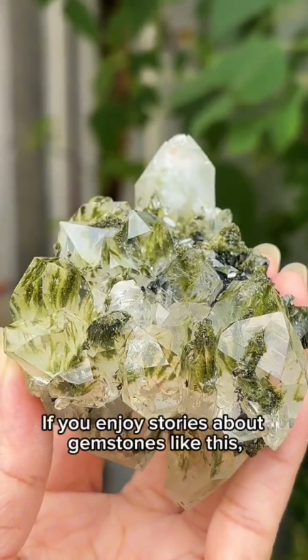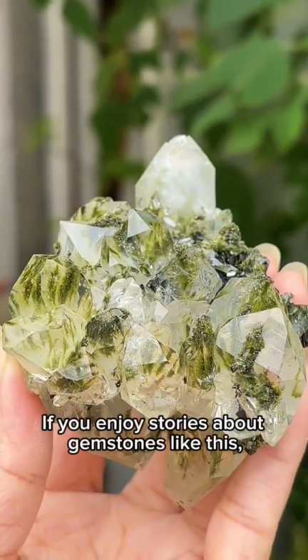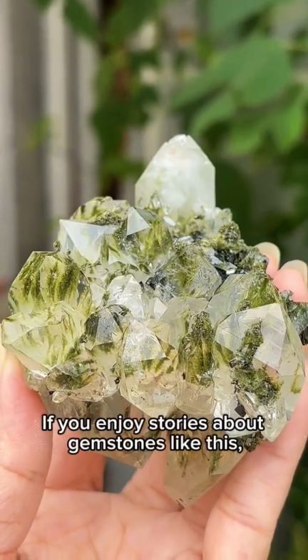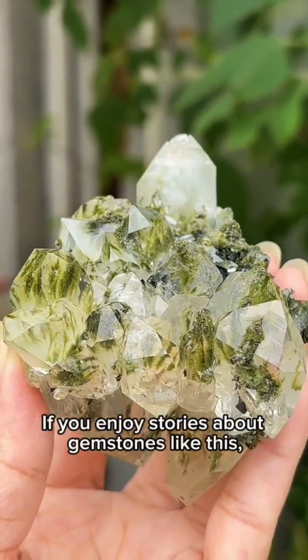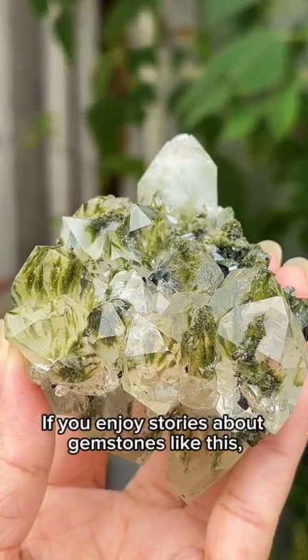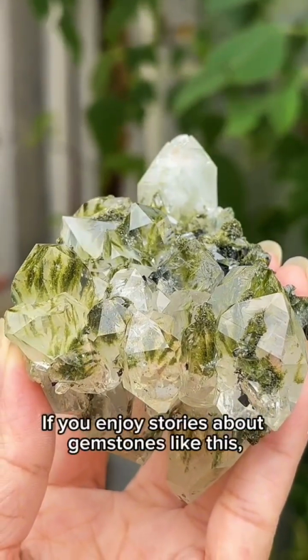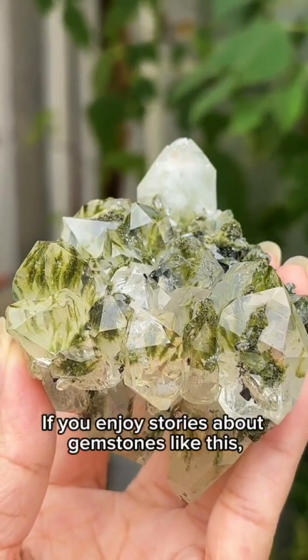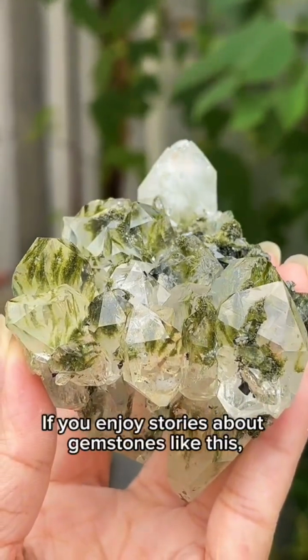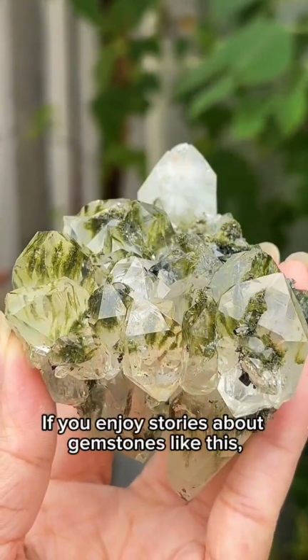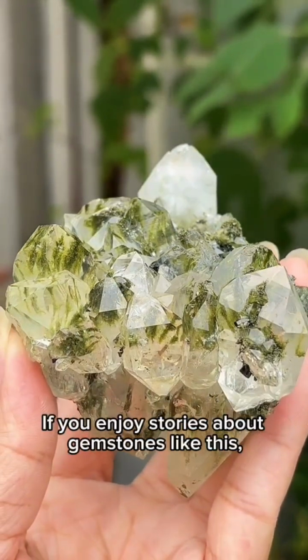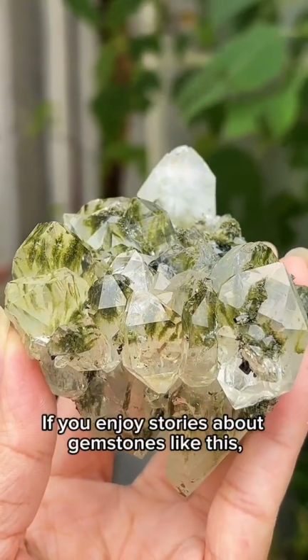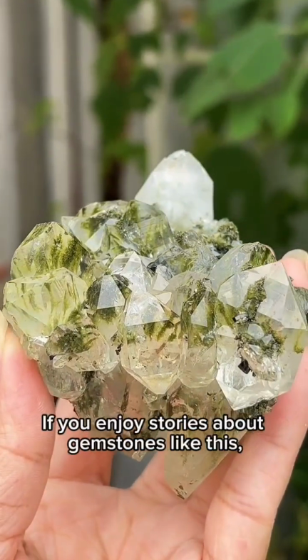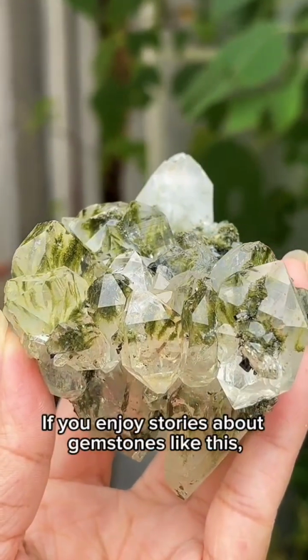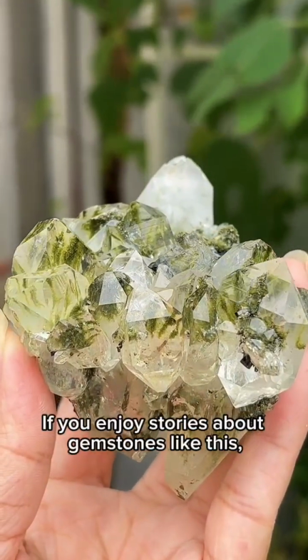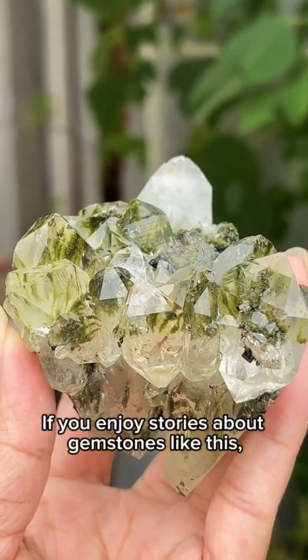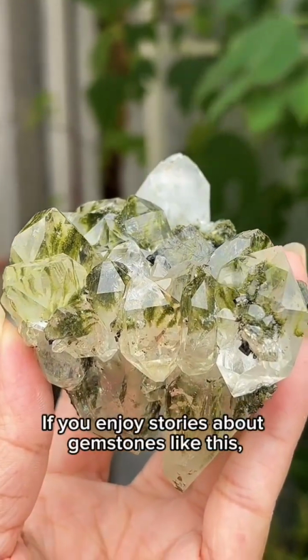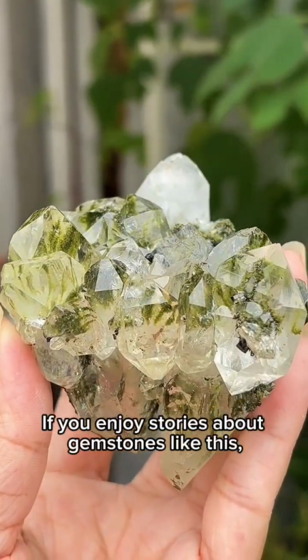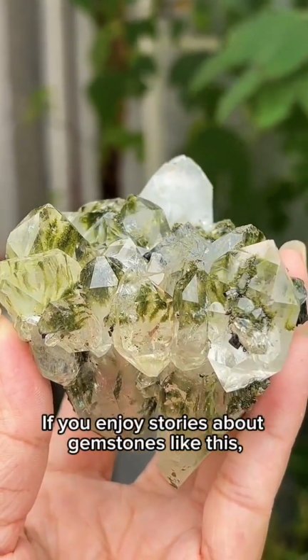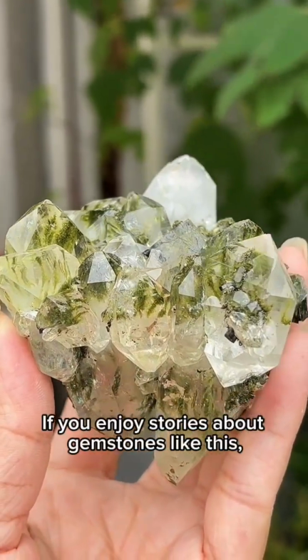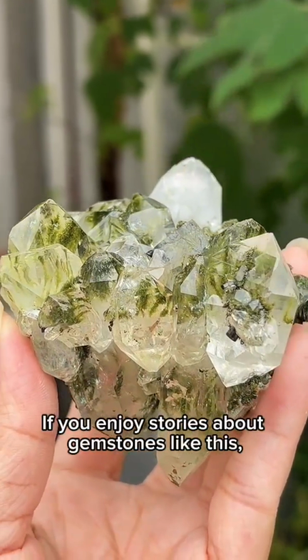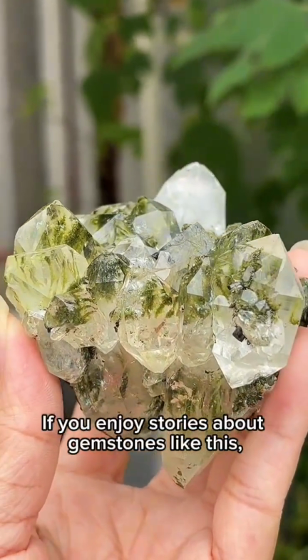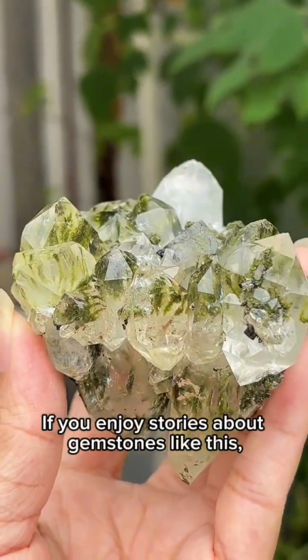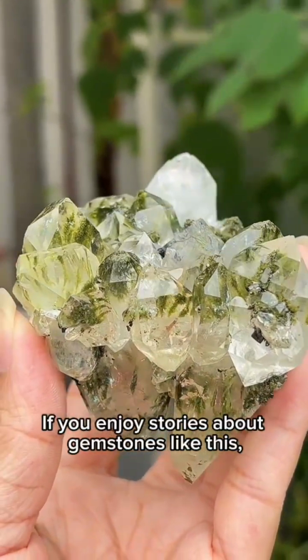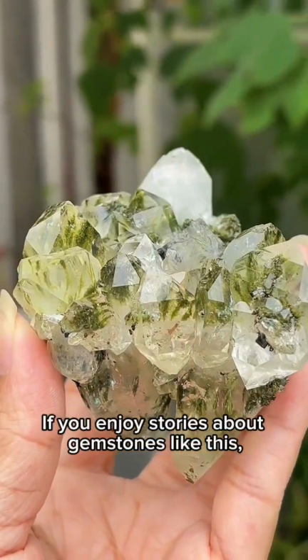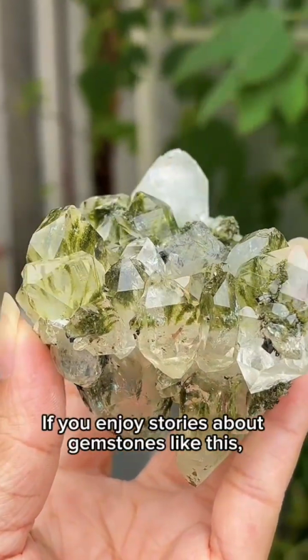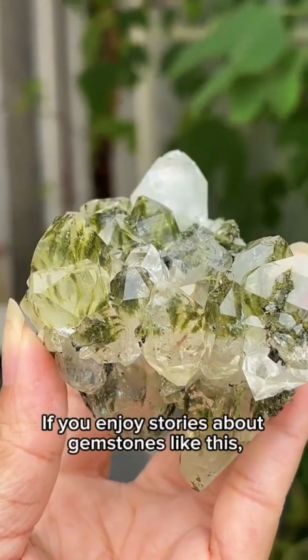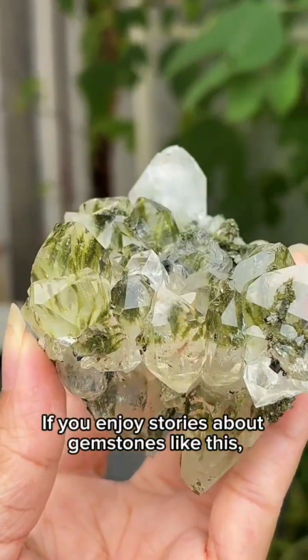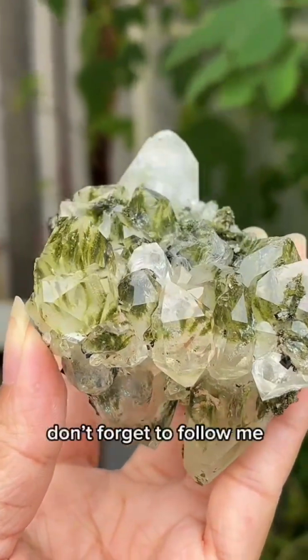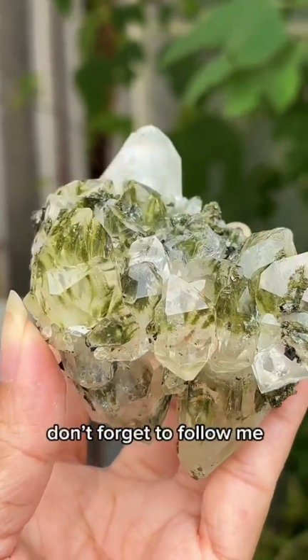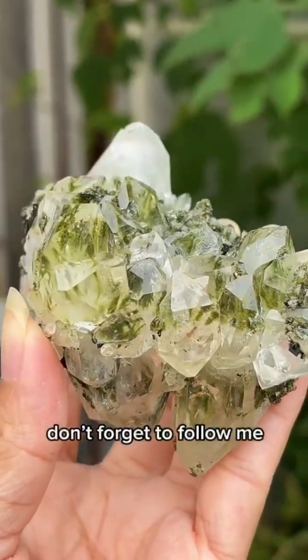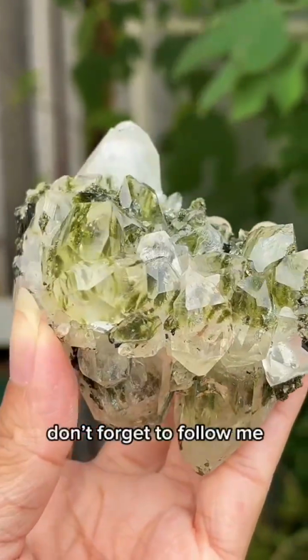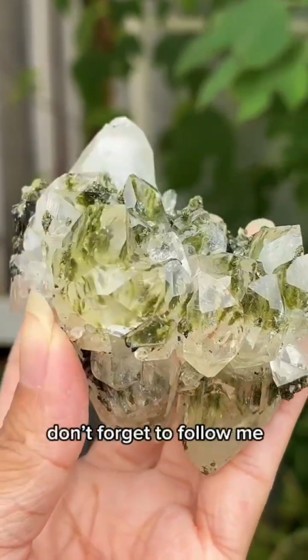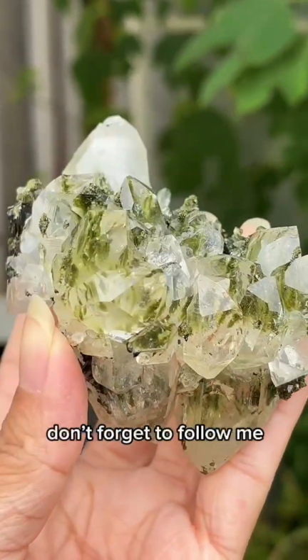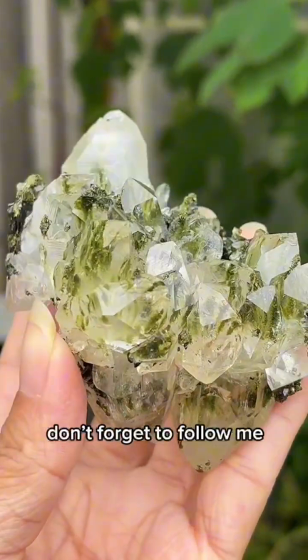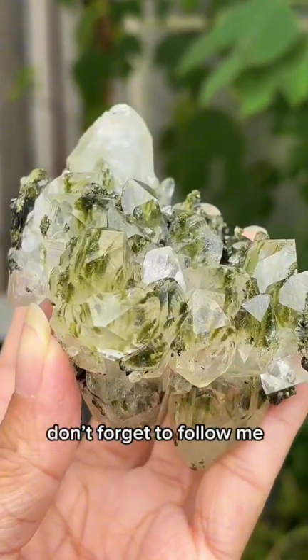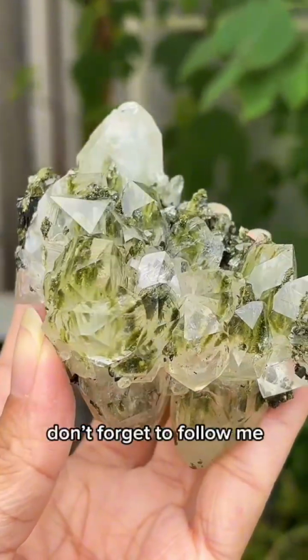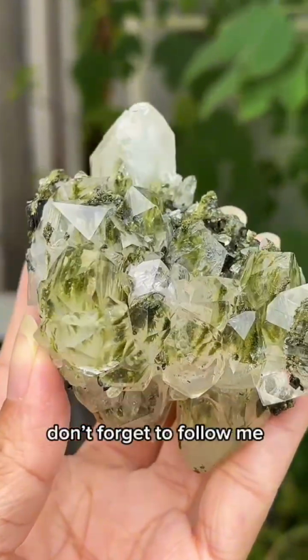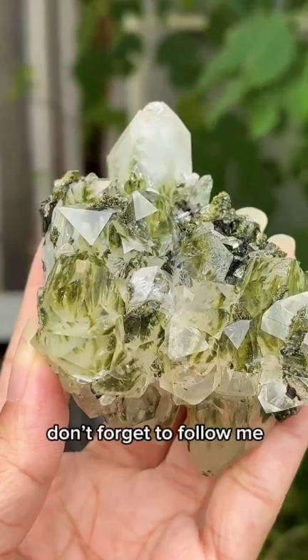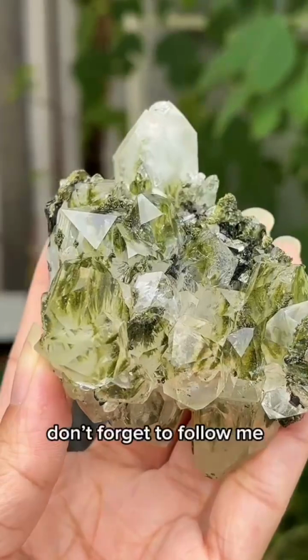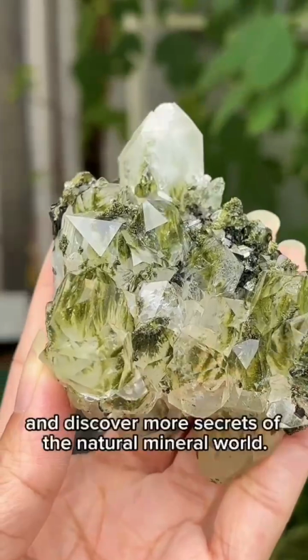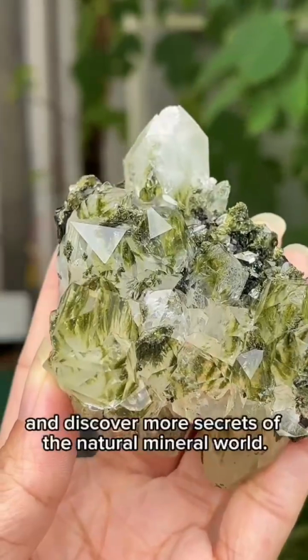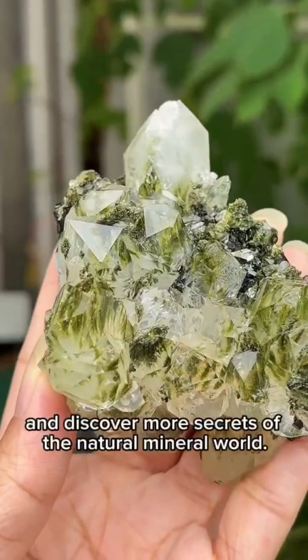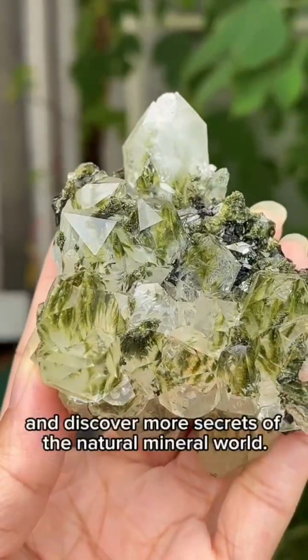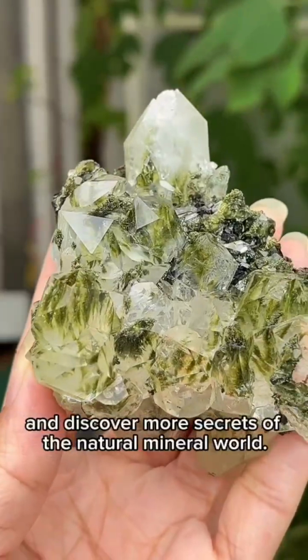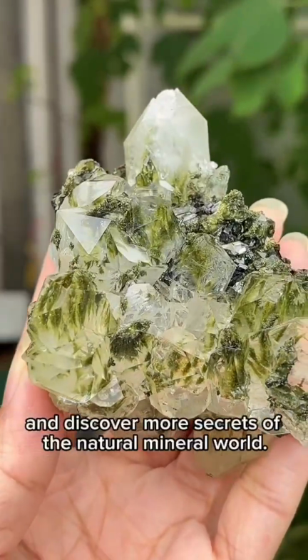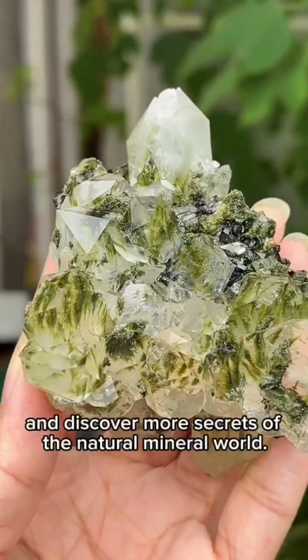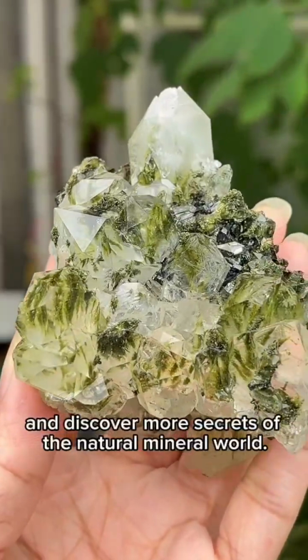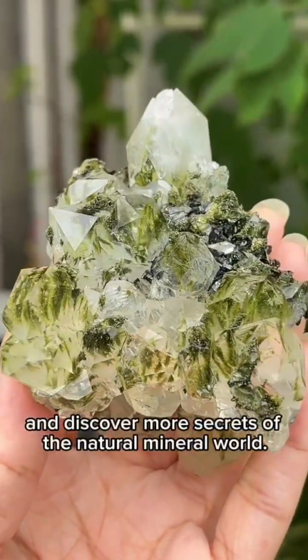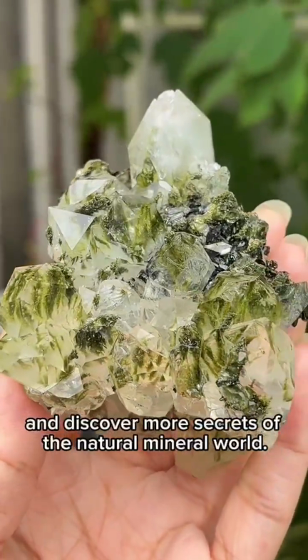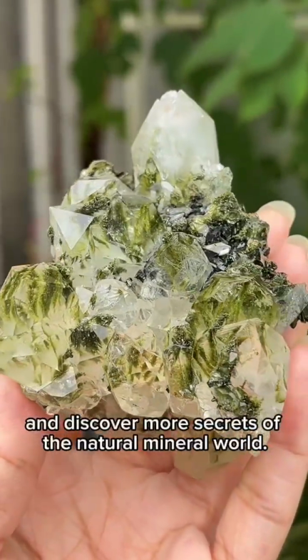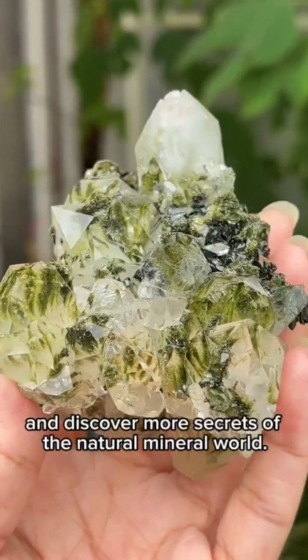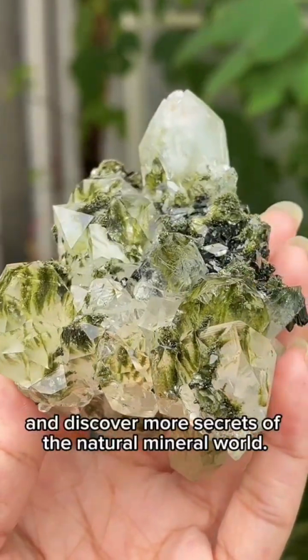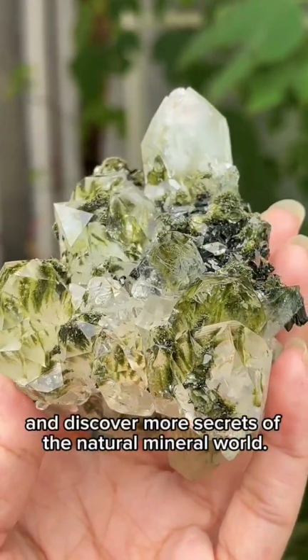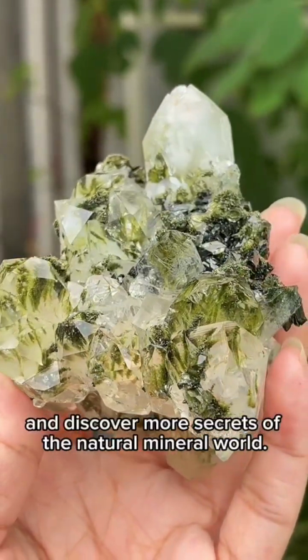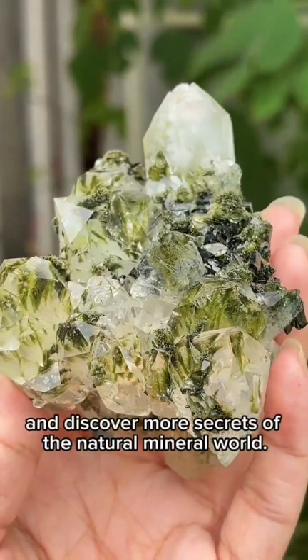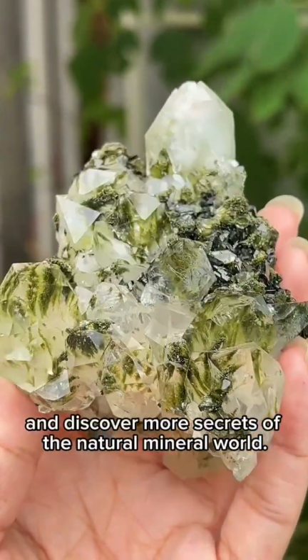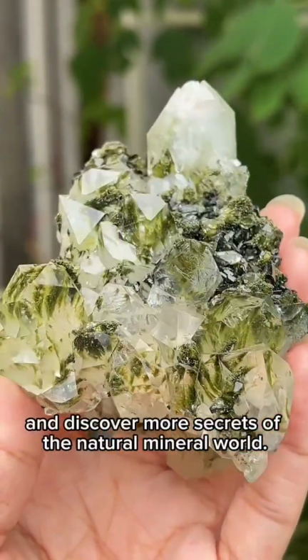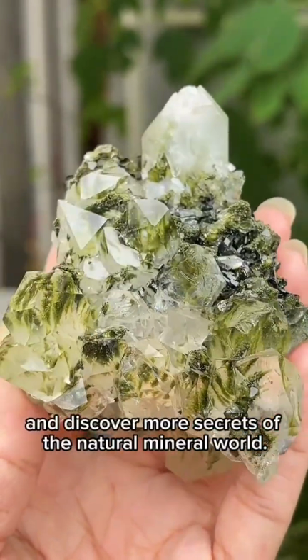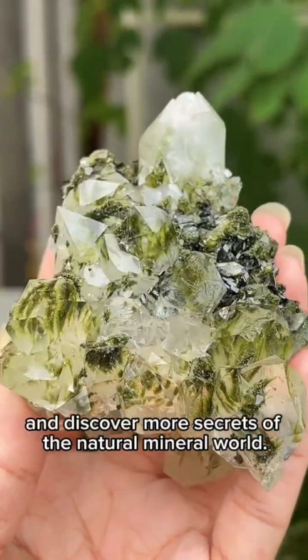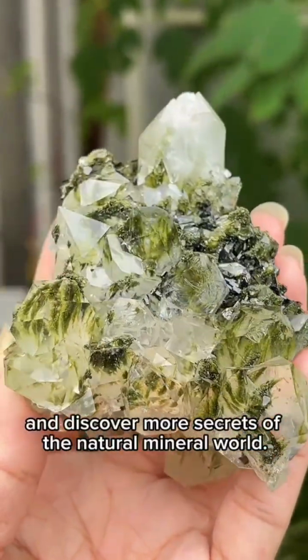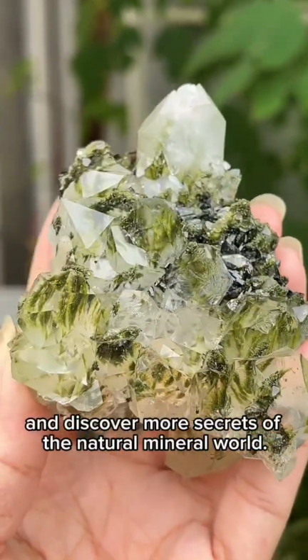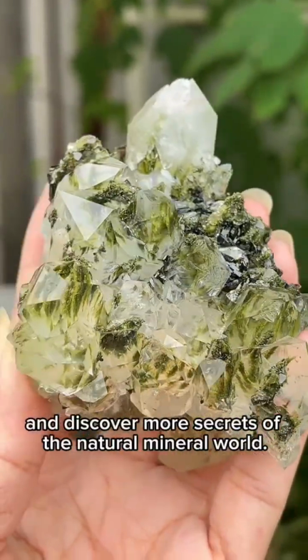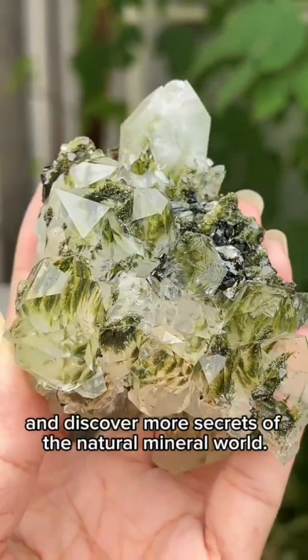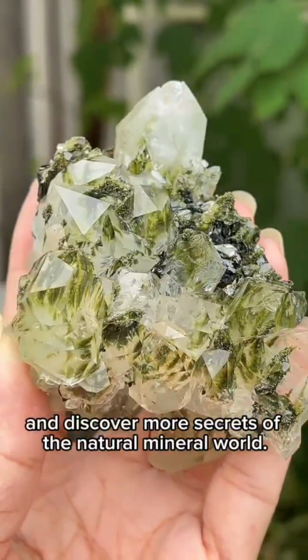If you enjoy stories about gemstones like this, don't forget to follow me and discover more secrets of the natural mineral world.